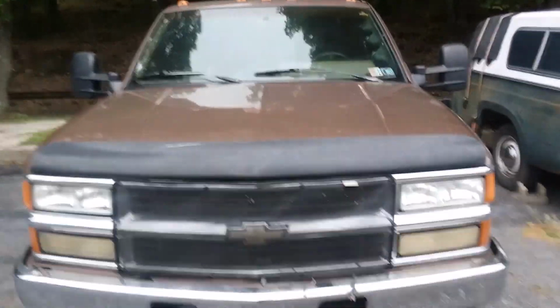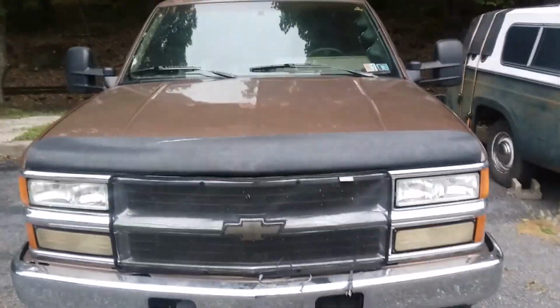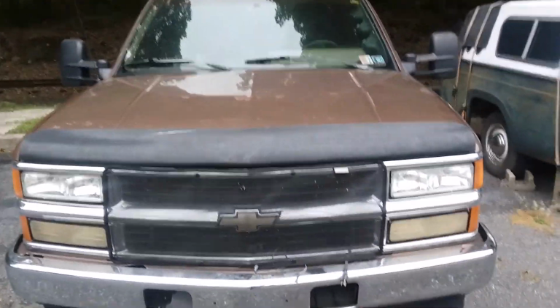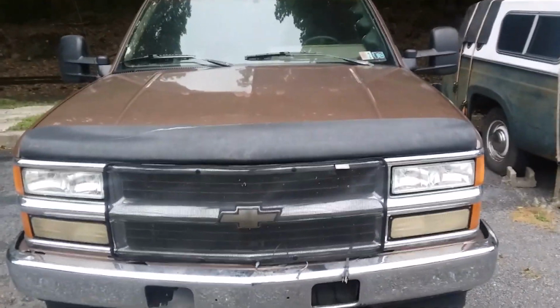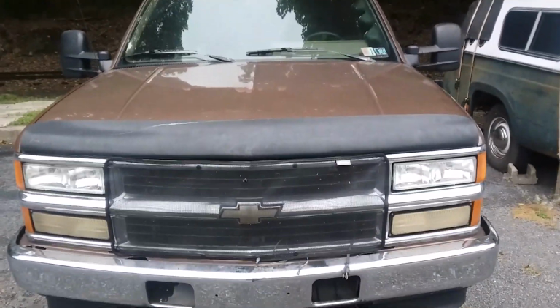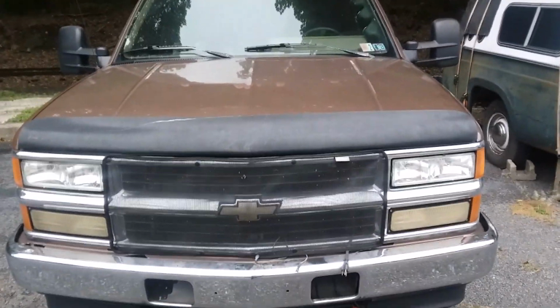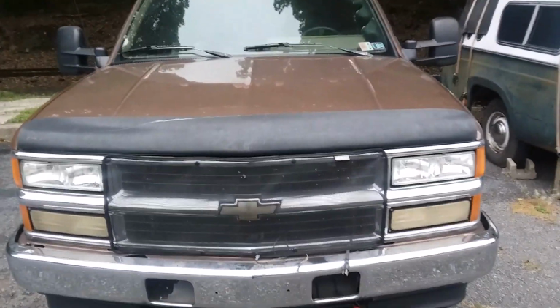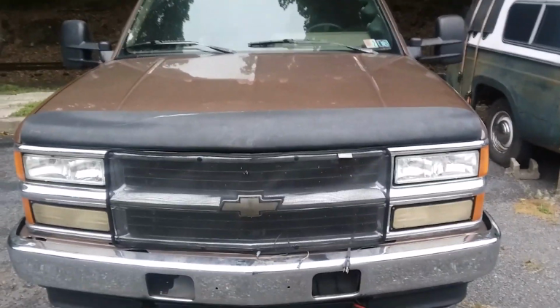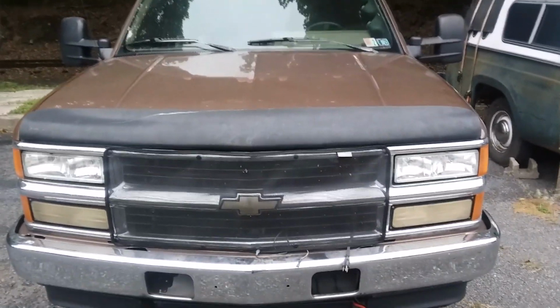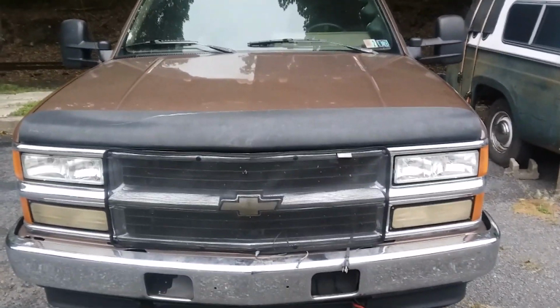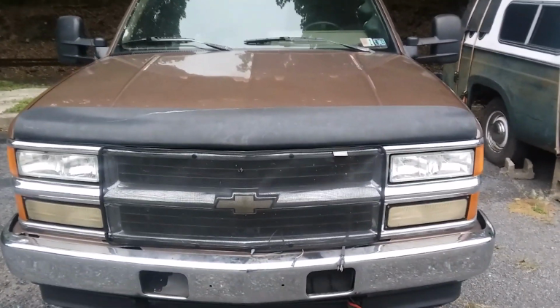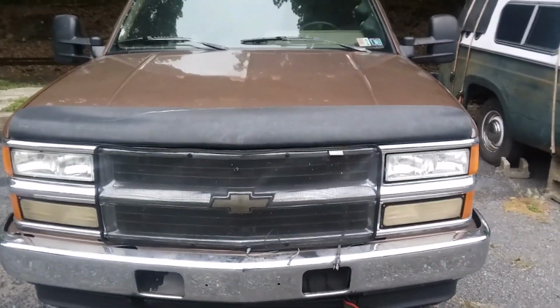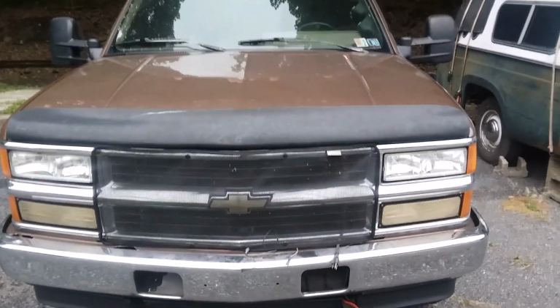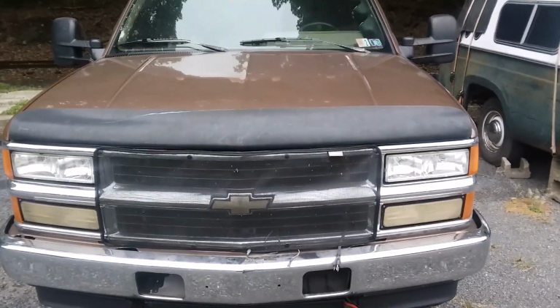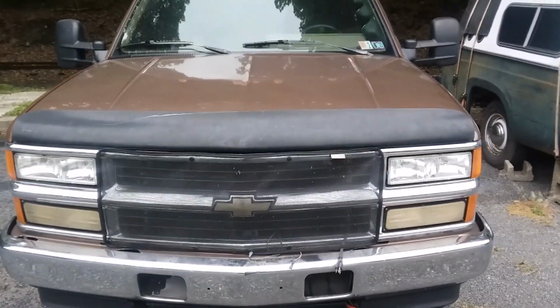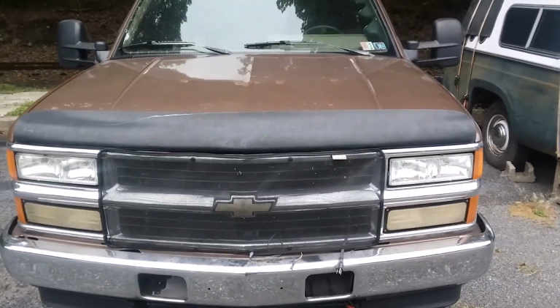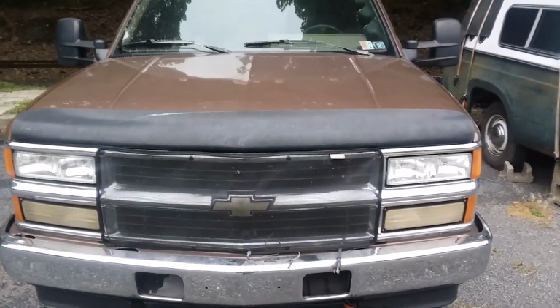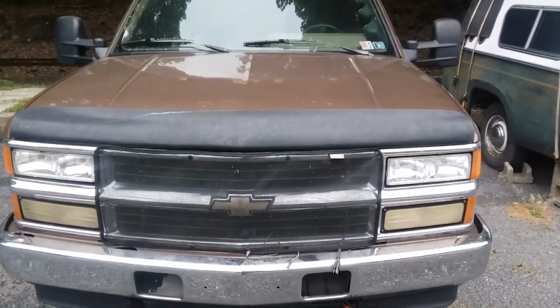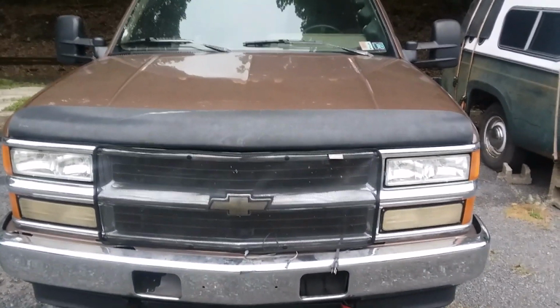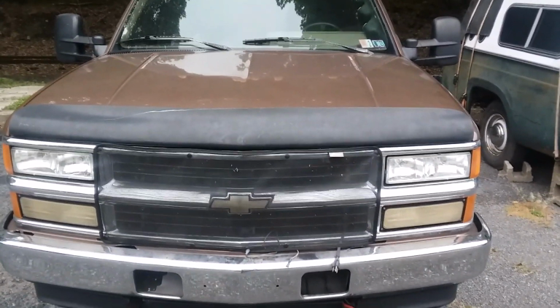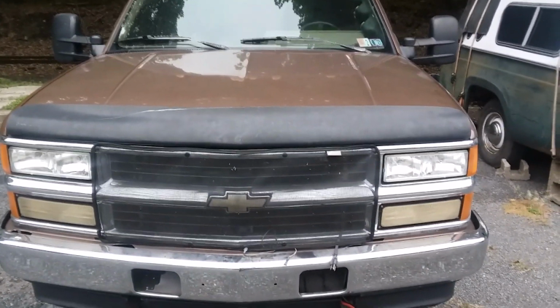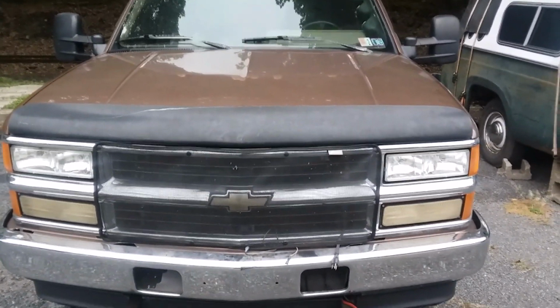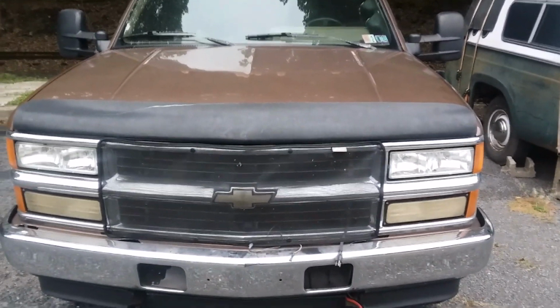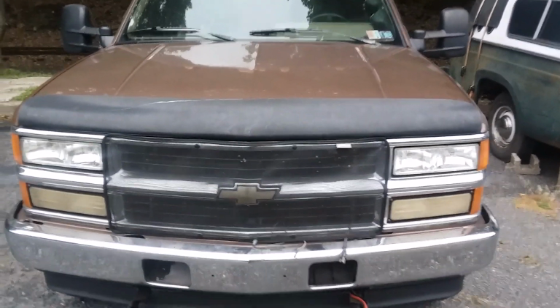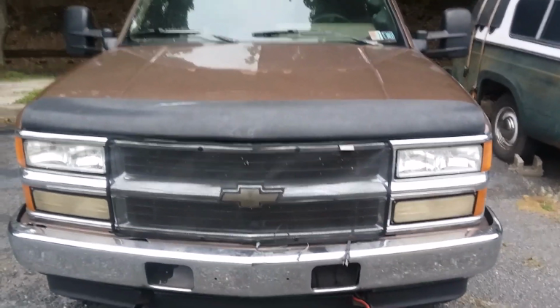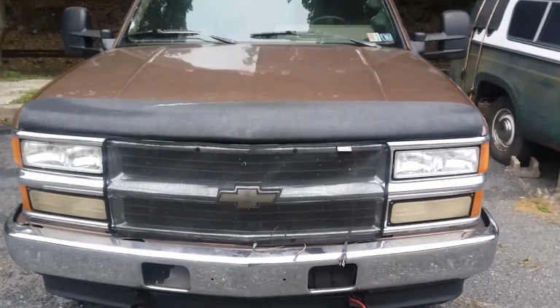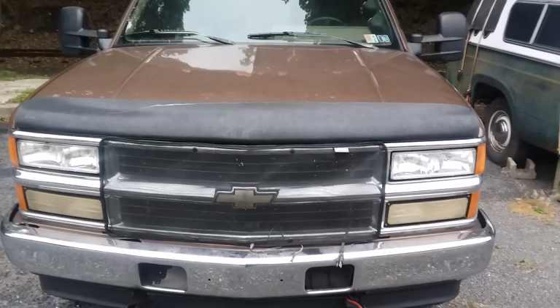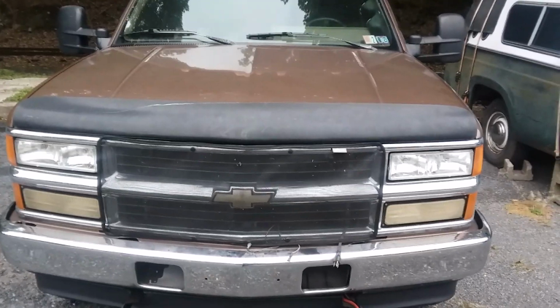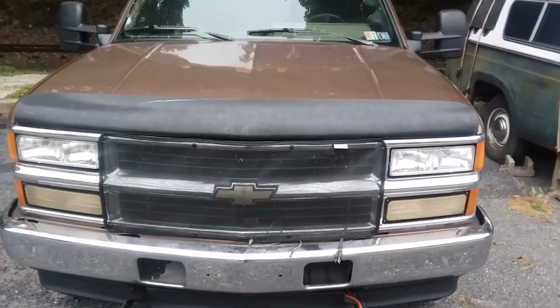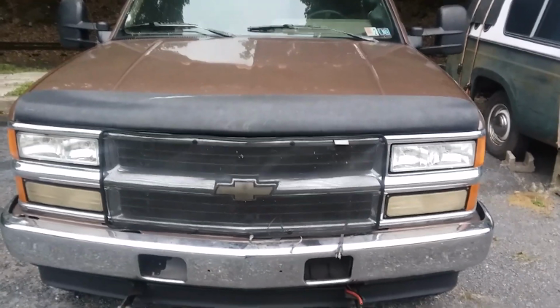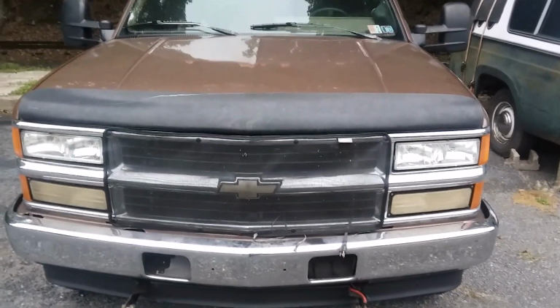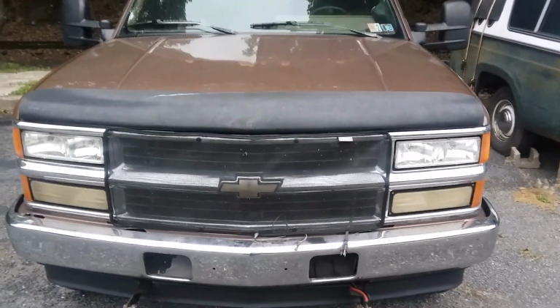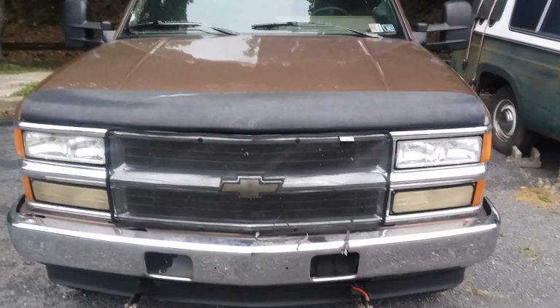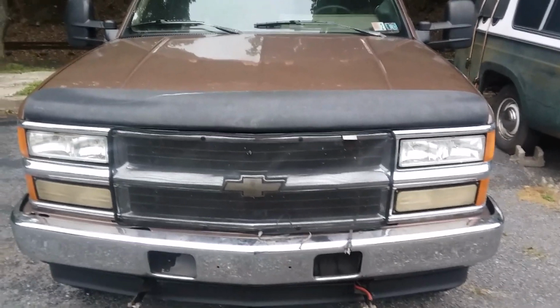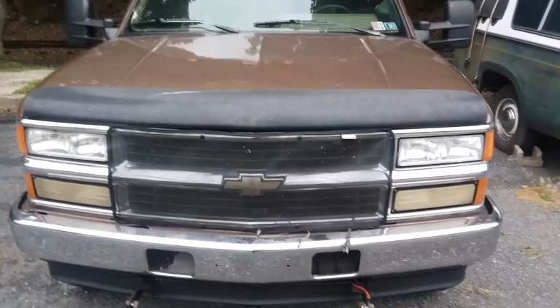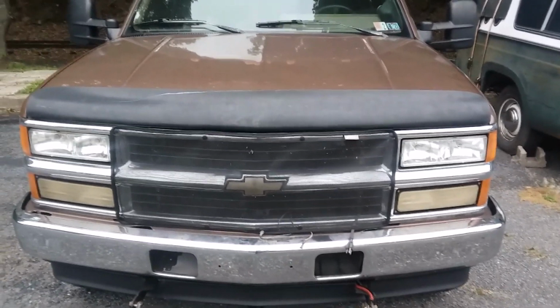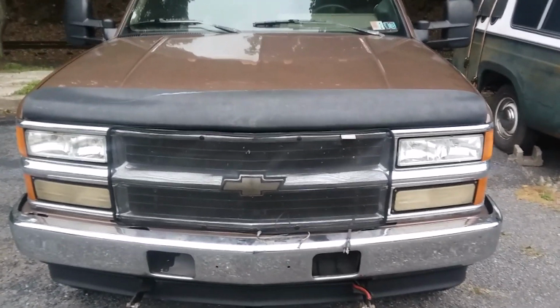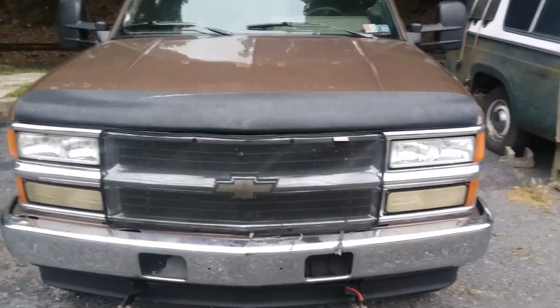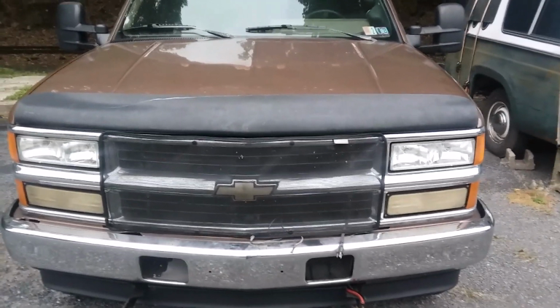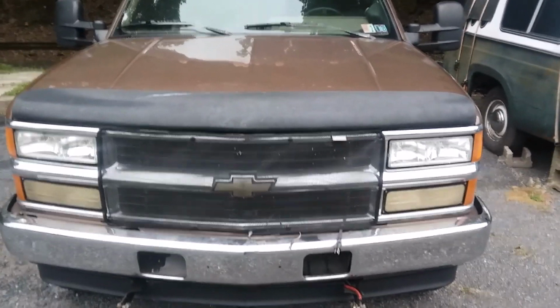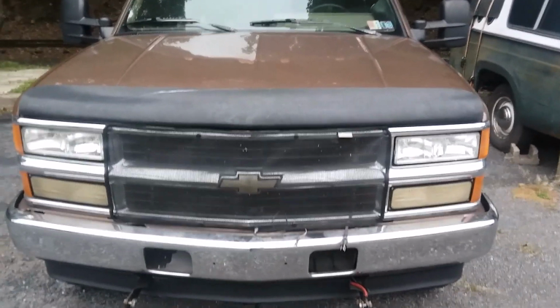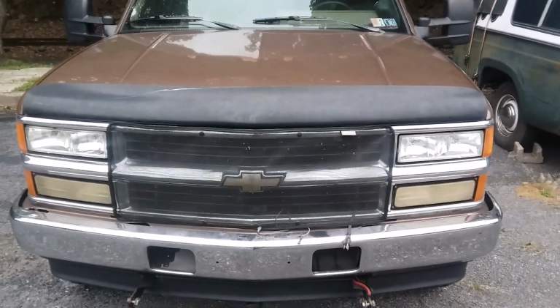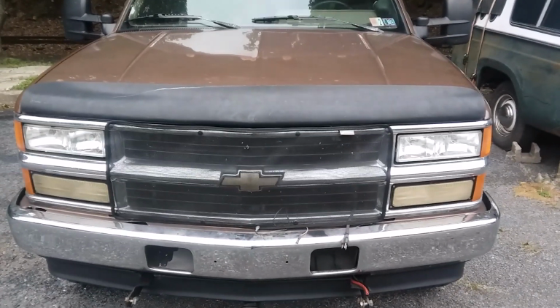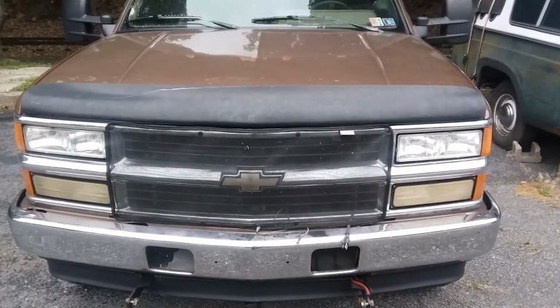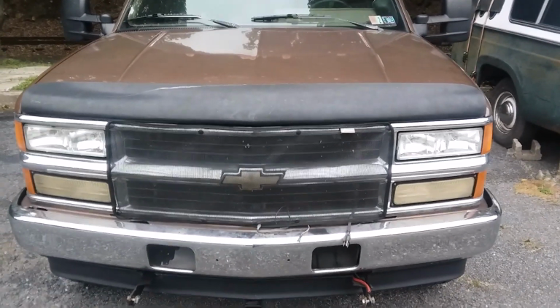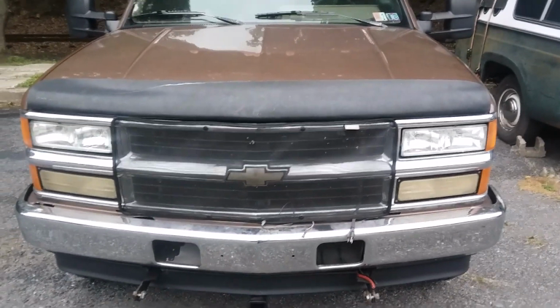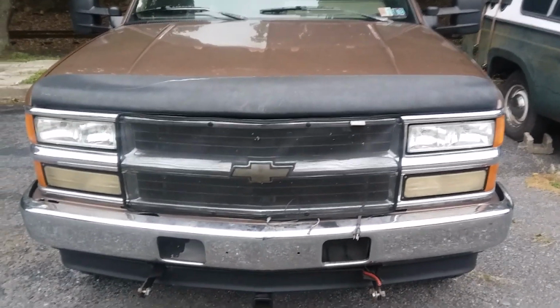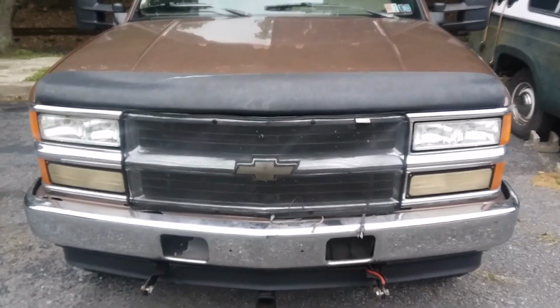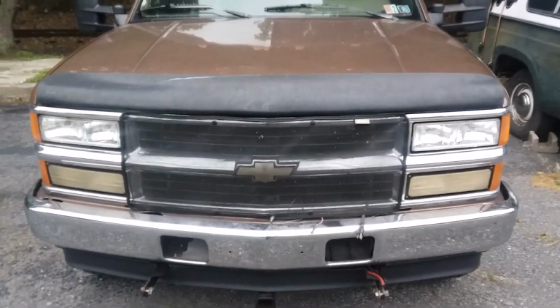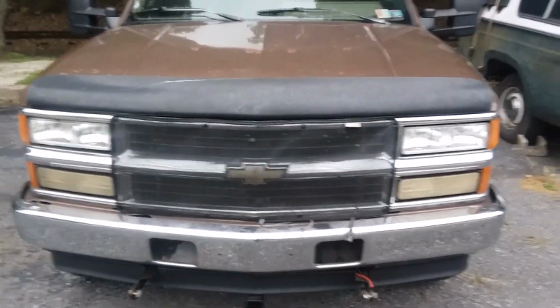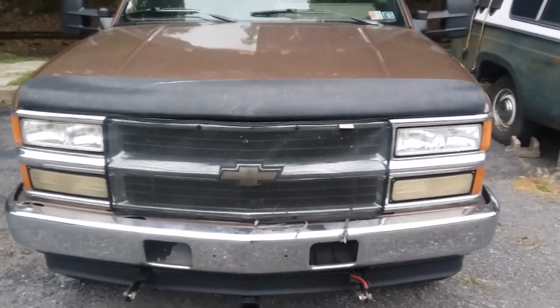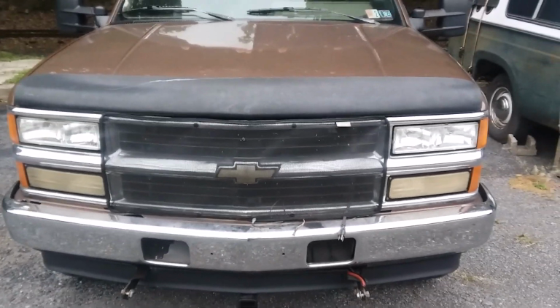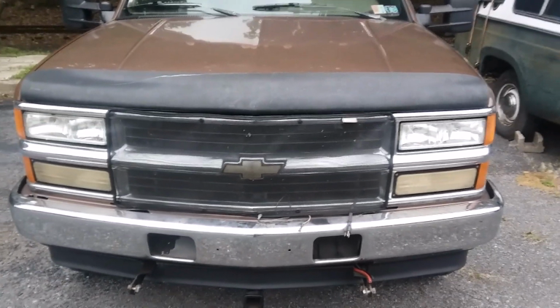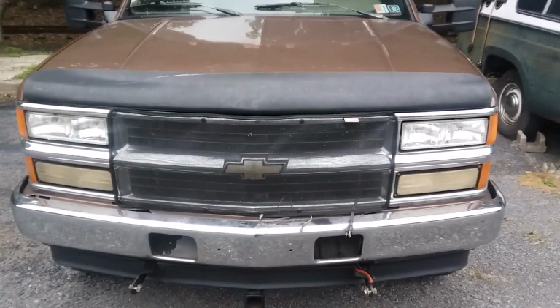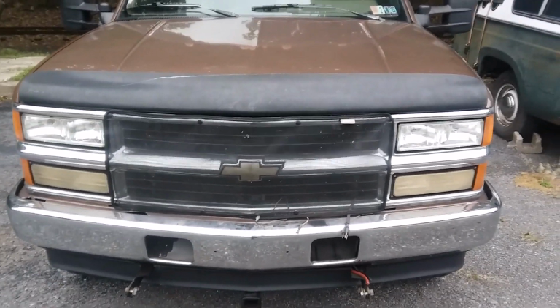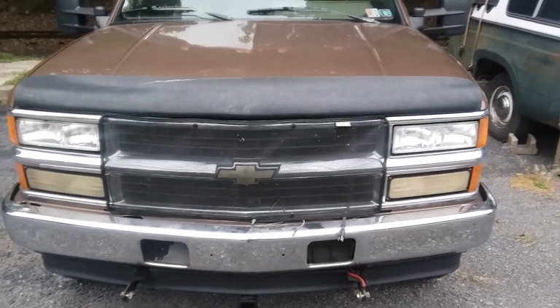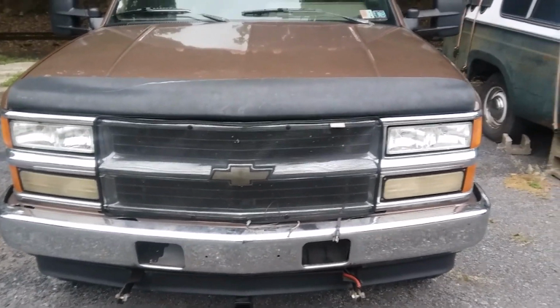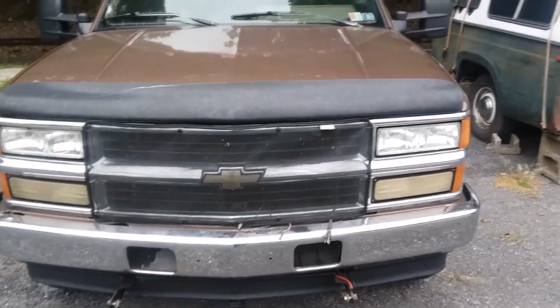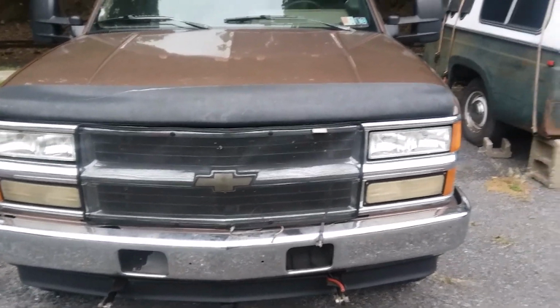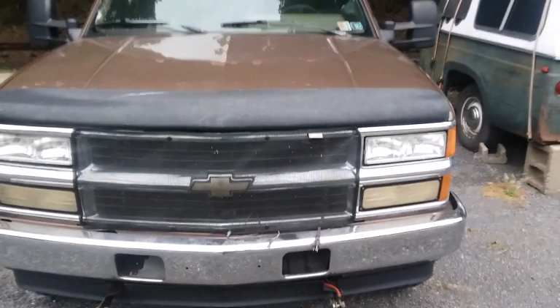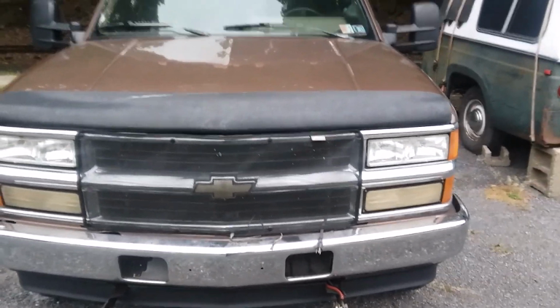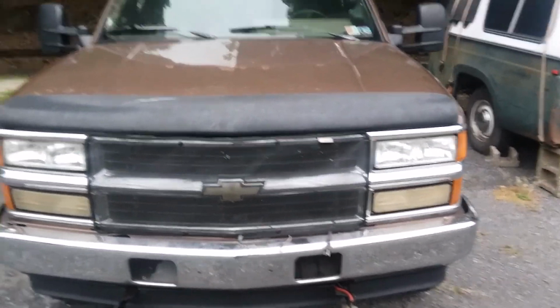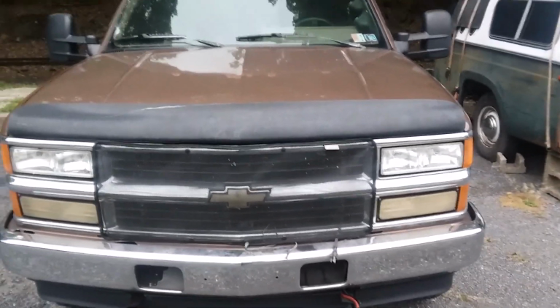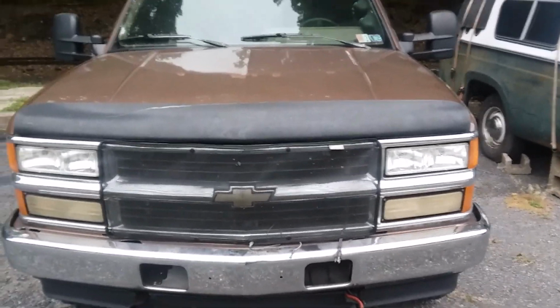A little video on the new truck and saying goodbye to the 6.5. Thanks for watching — this is G-Mac. Like, subscribe, and we'll see you on the next video.